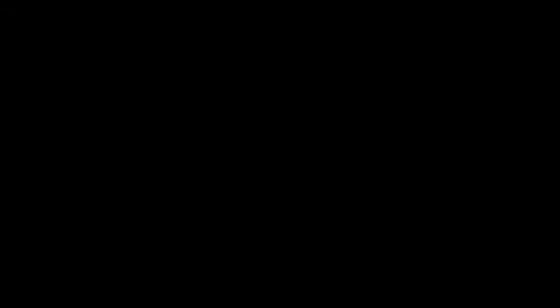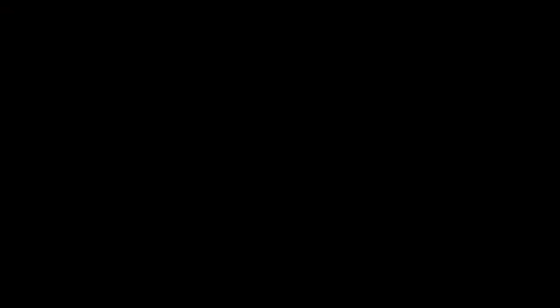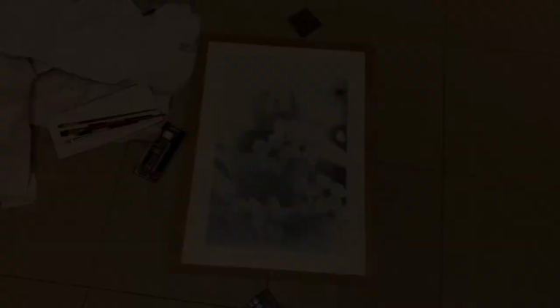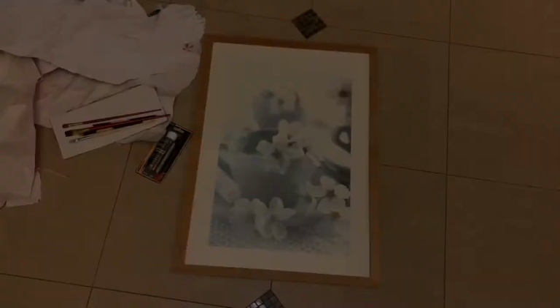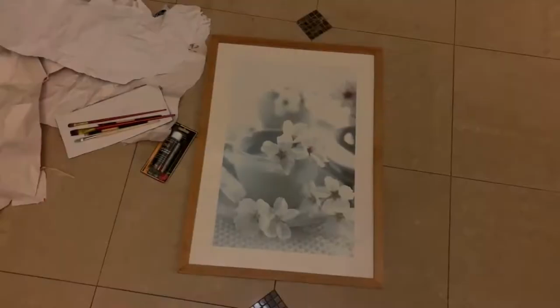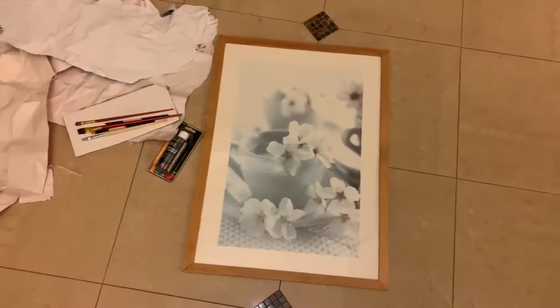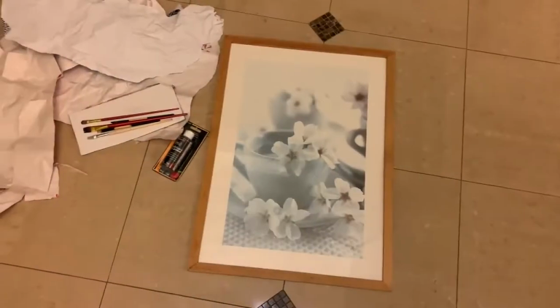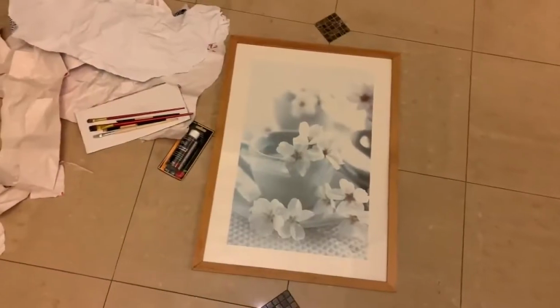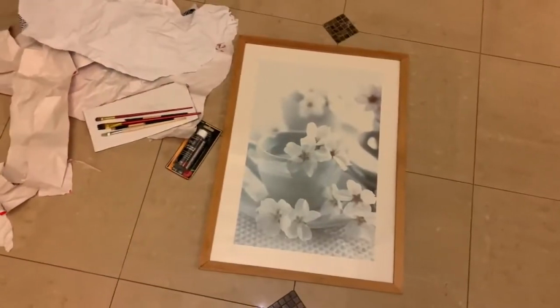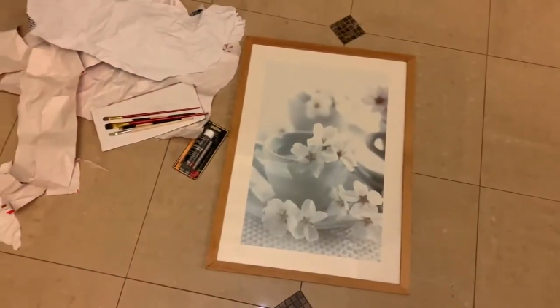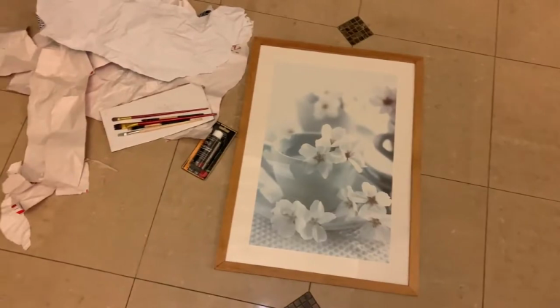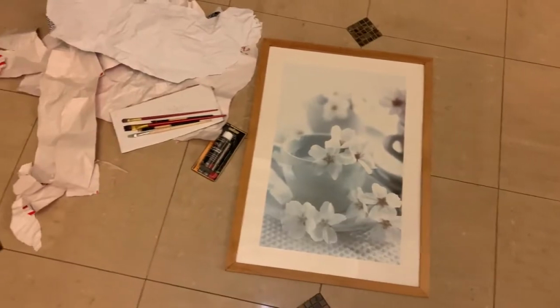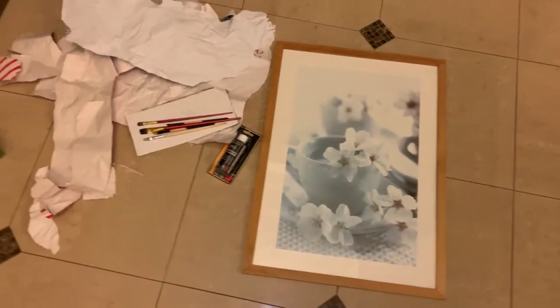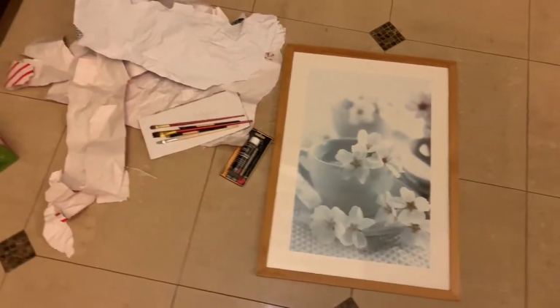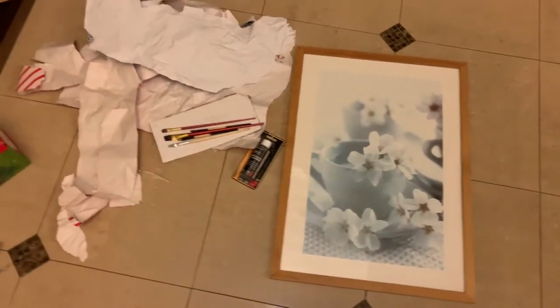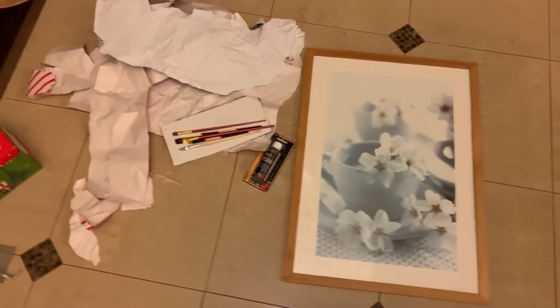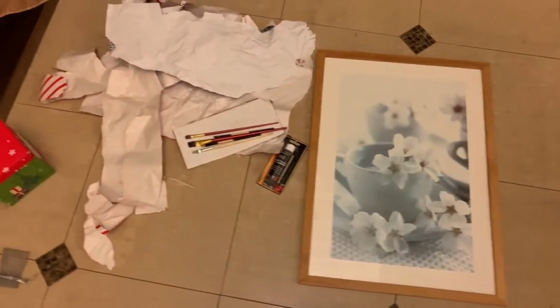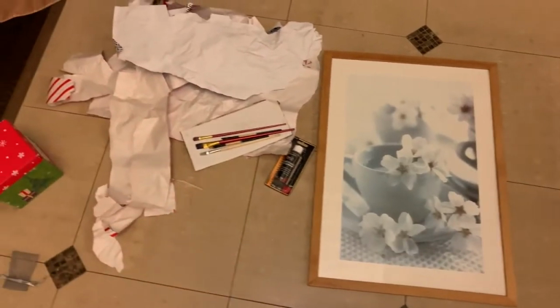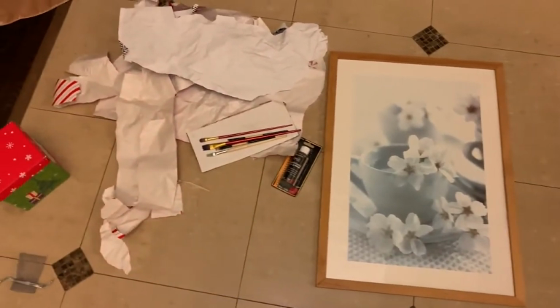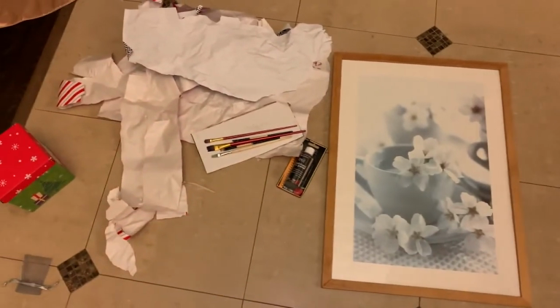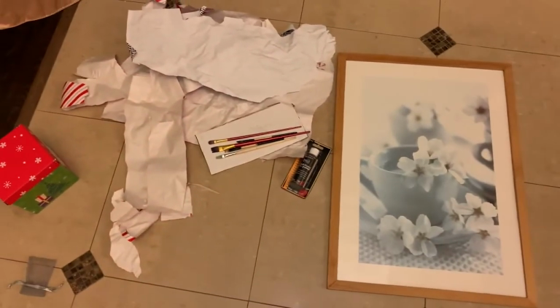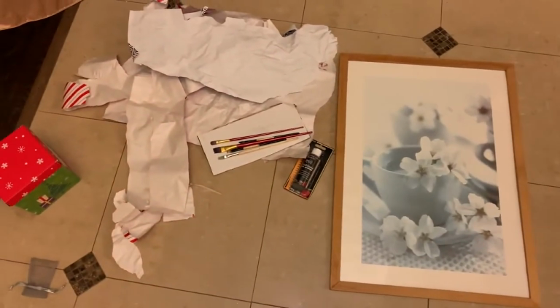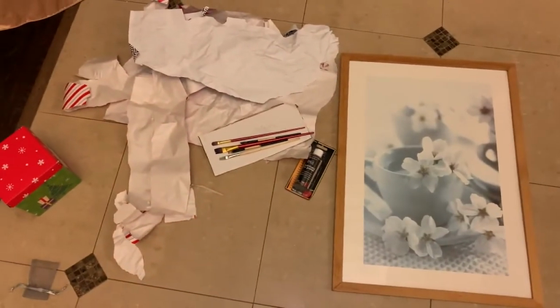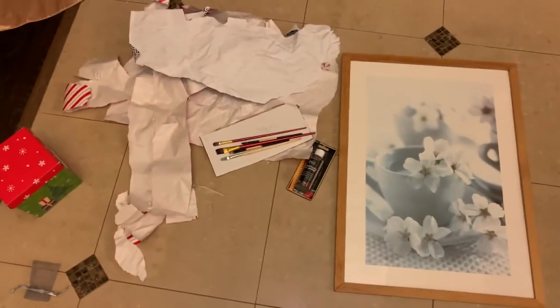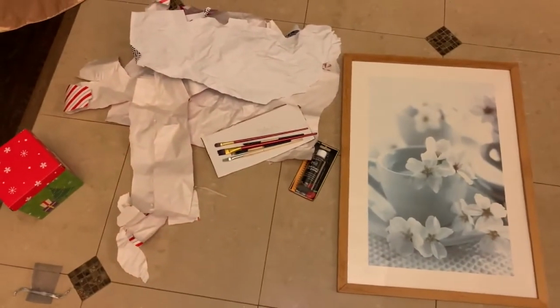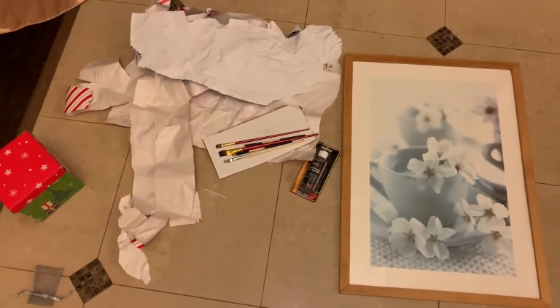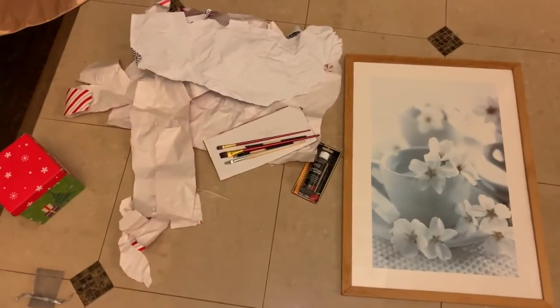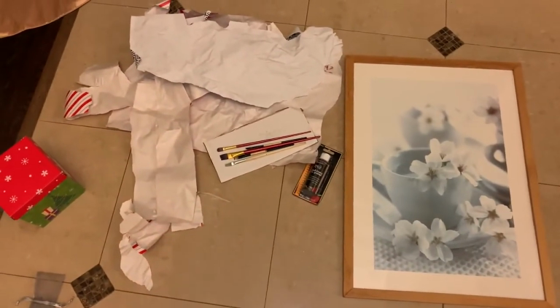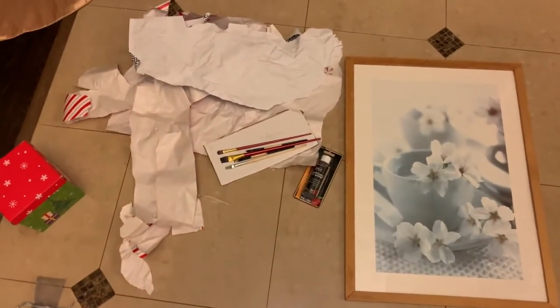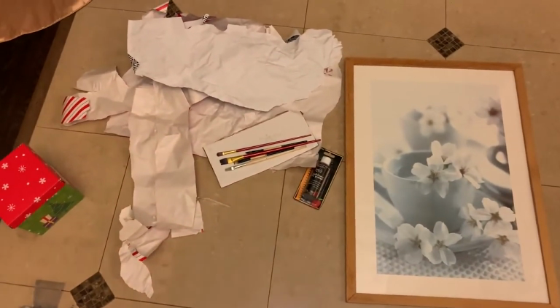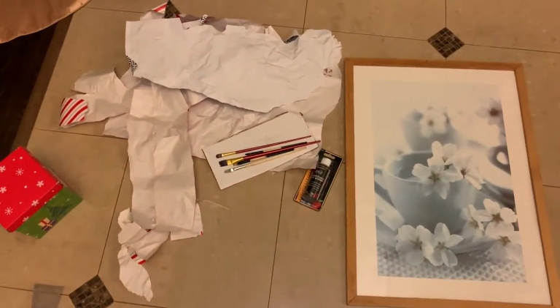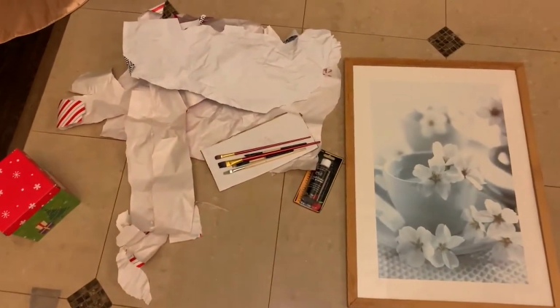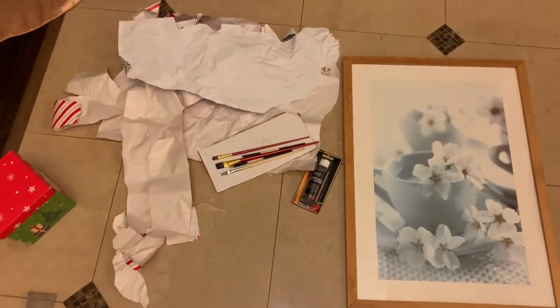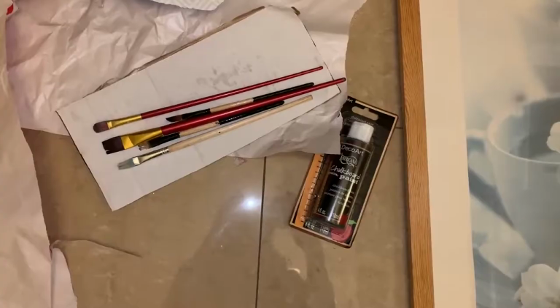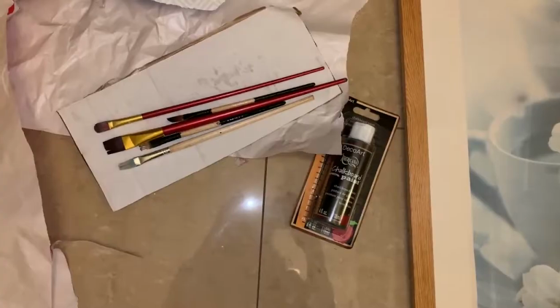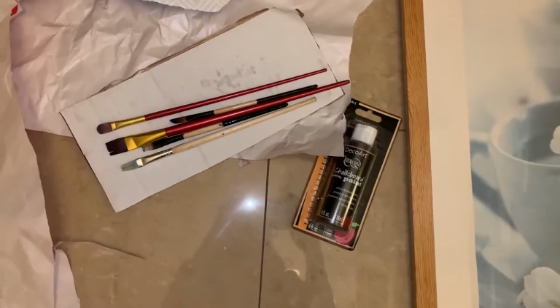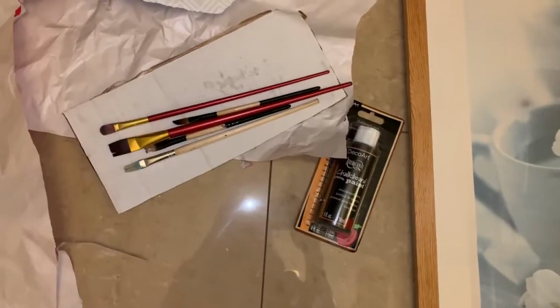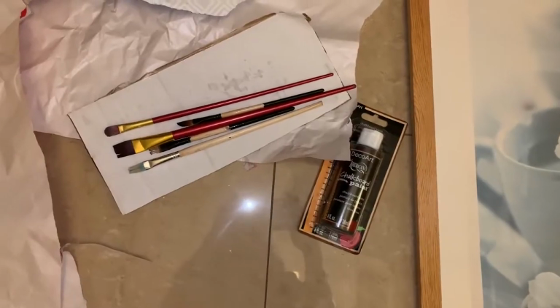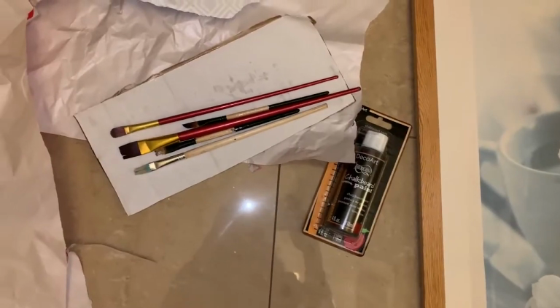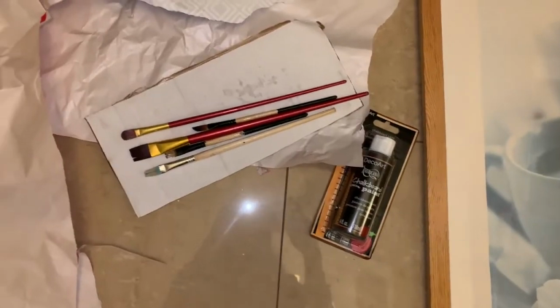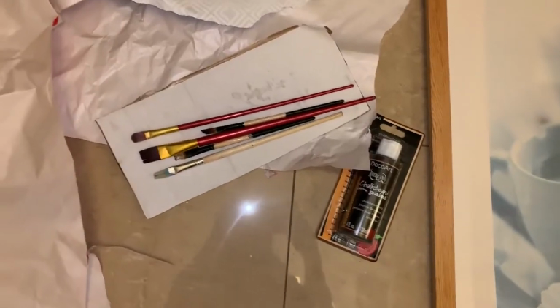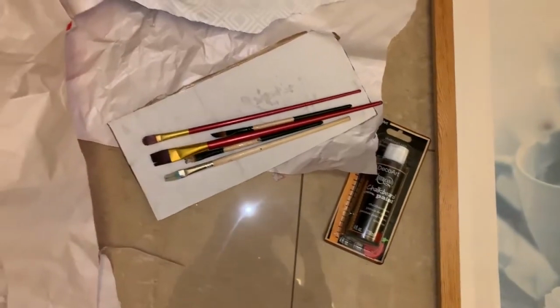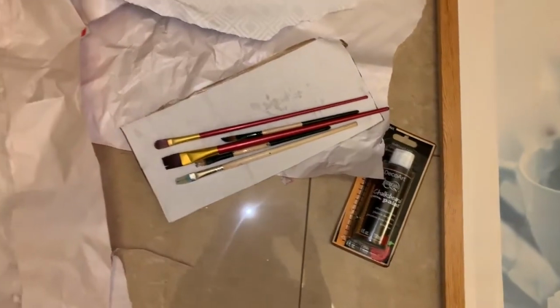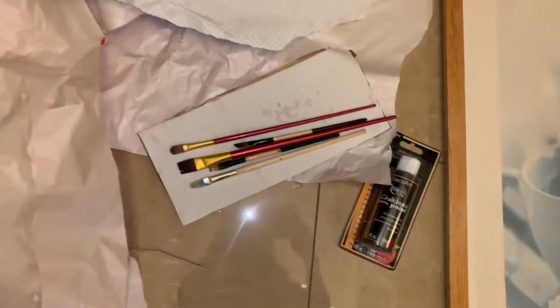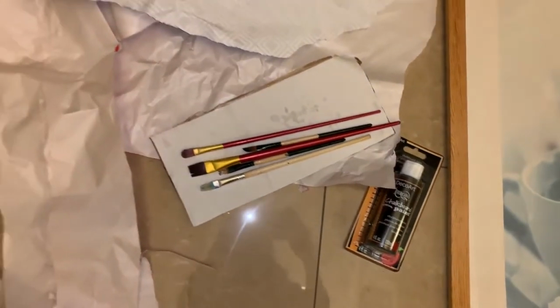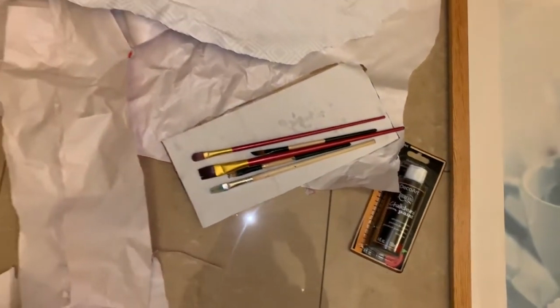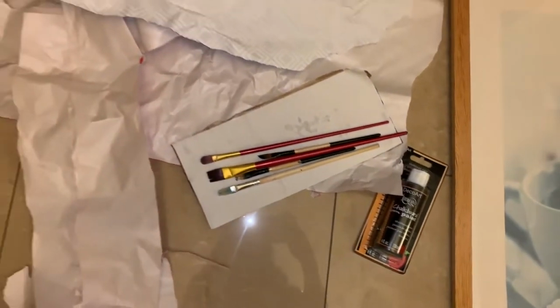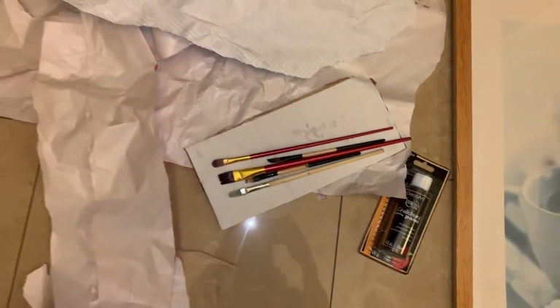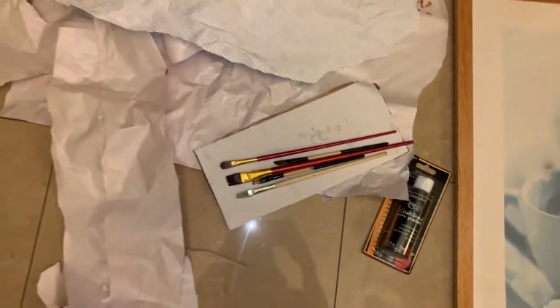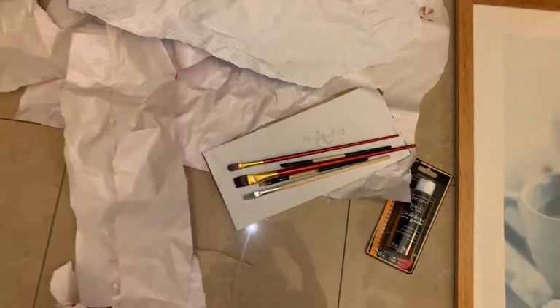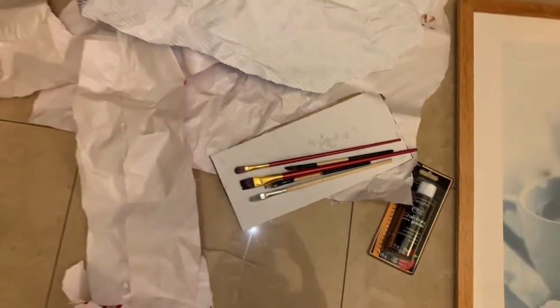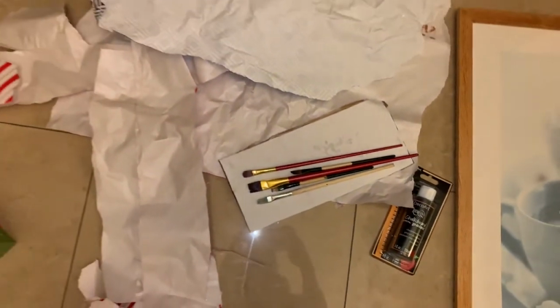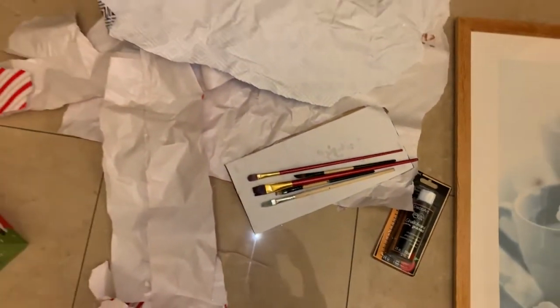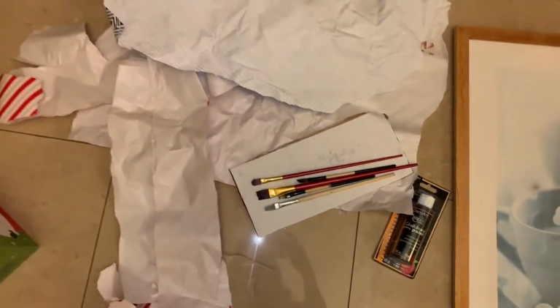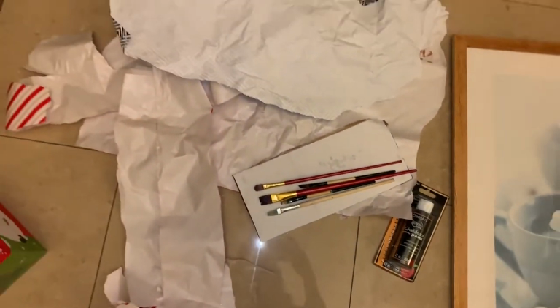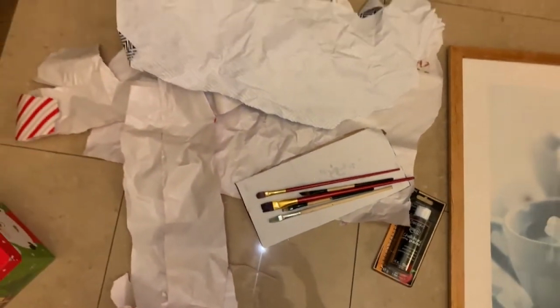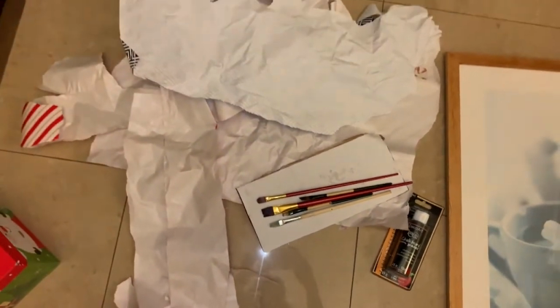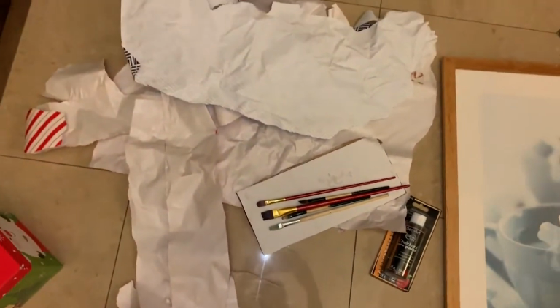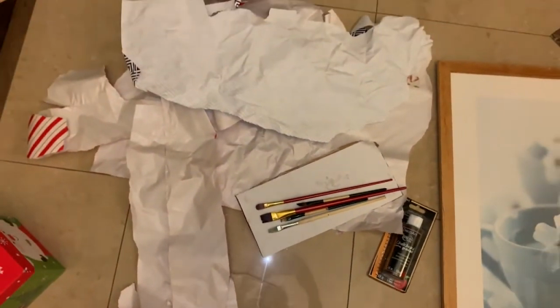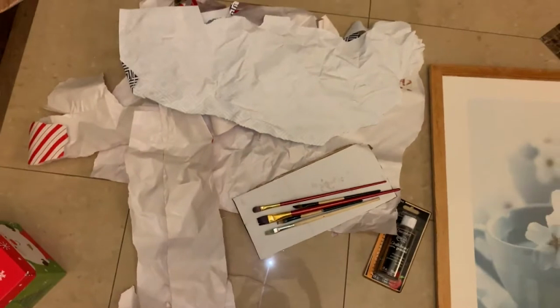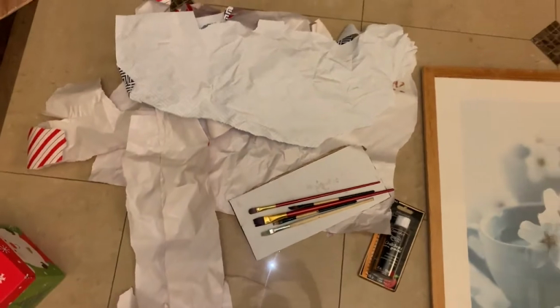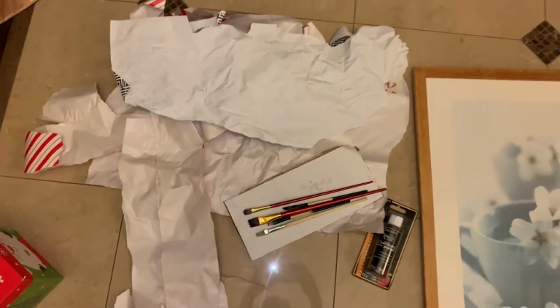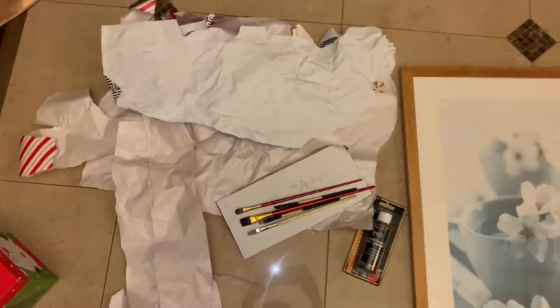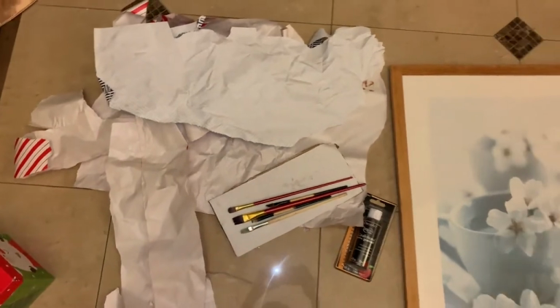What I used for this project was some chalkboard paint from Michaels, an old picture frame that I got from Value Village, and some paintbrushes.